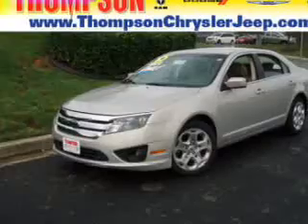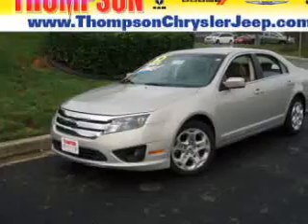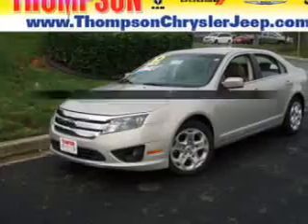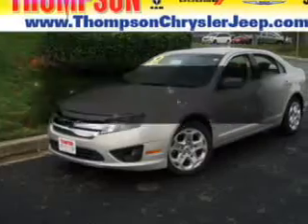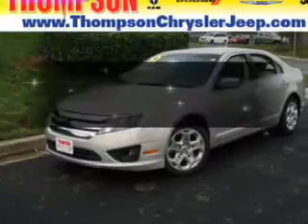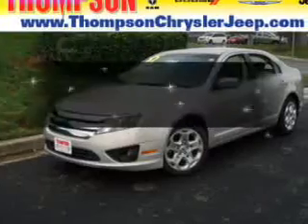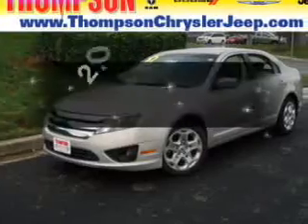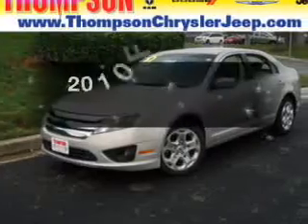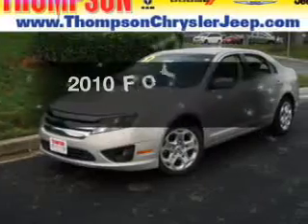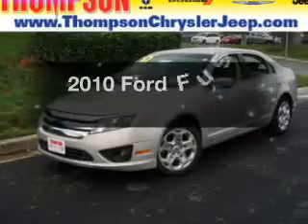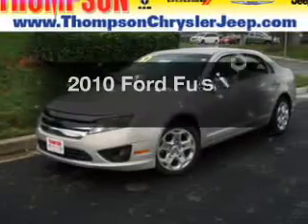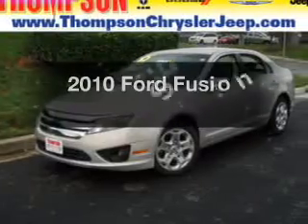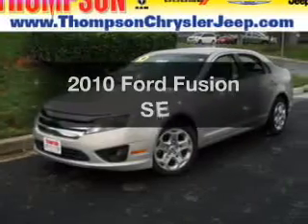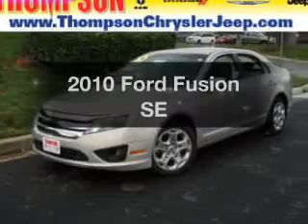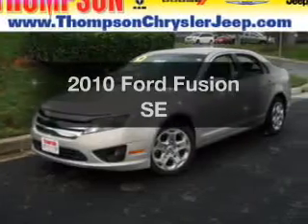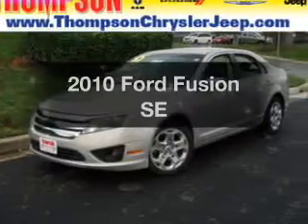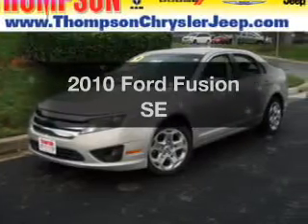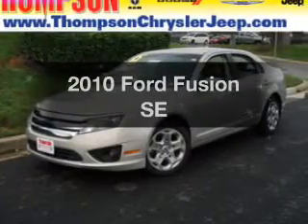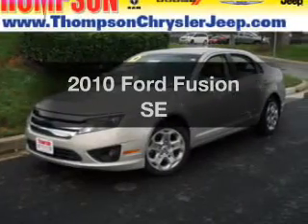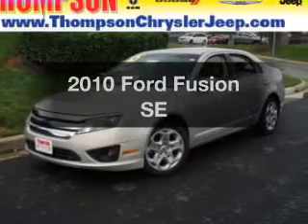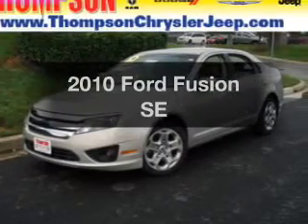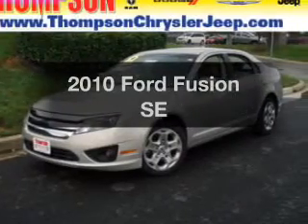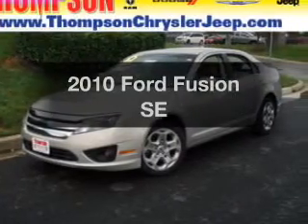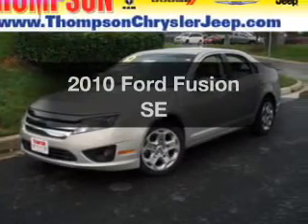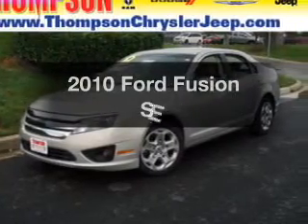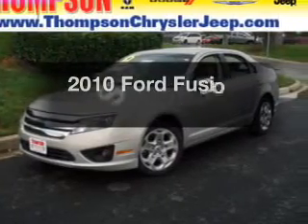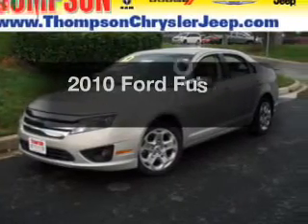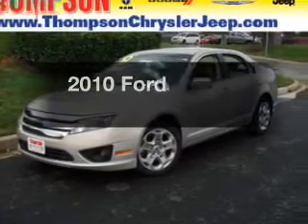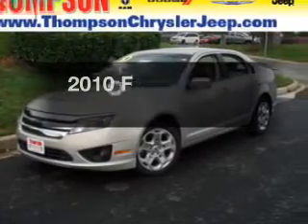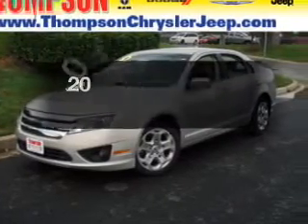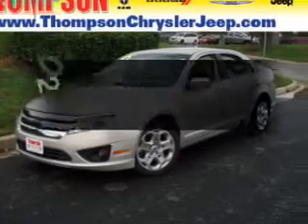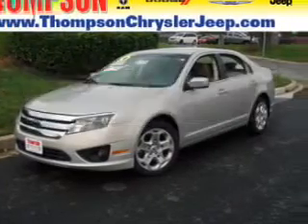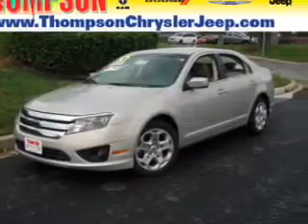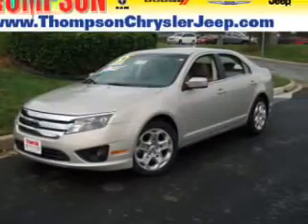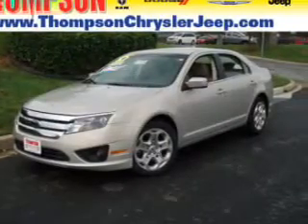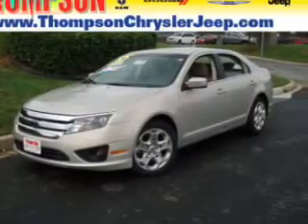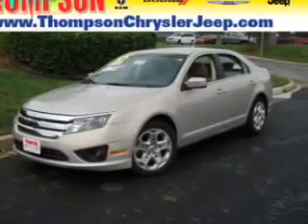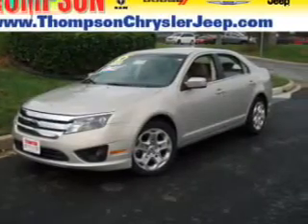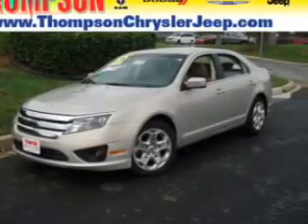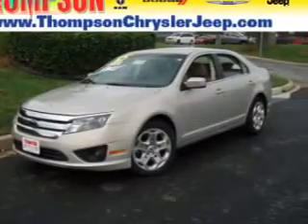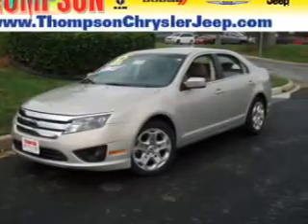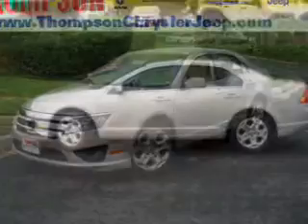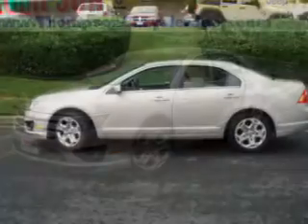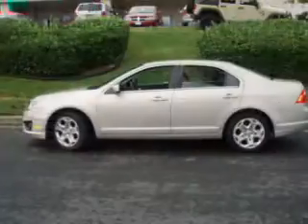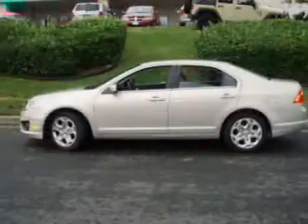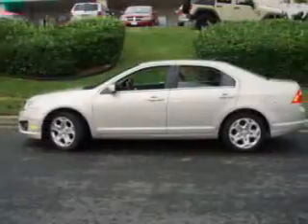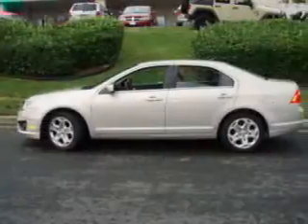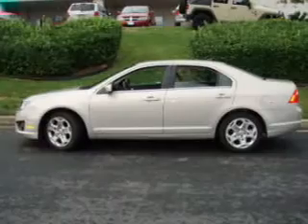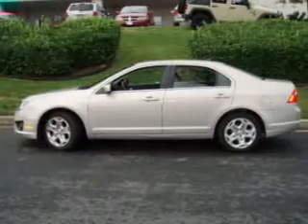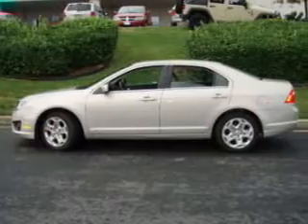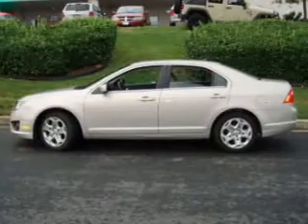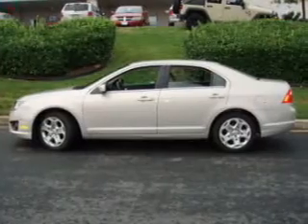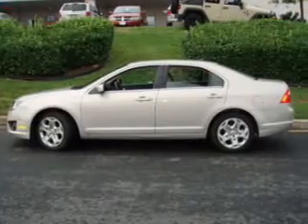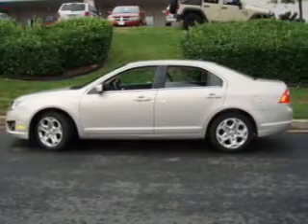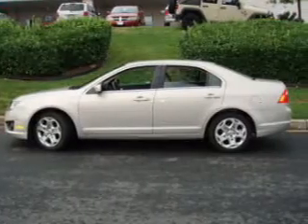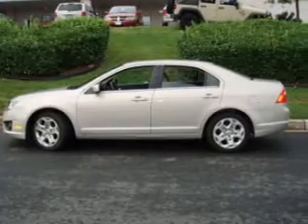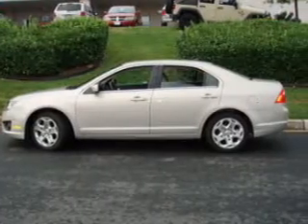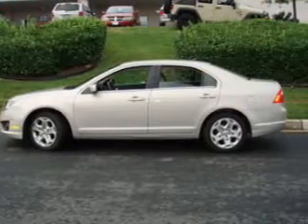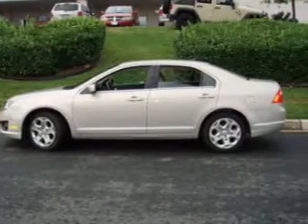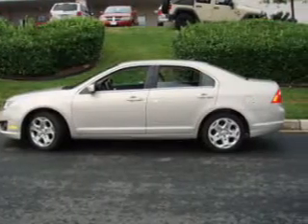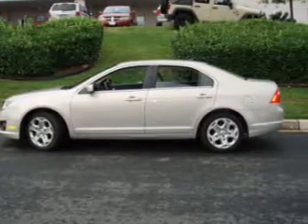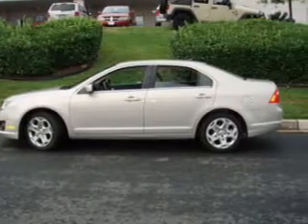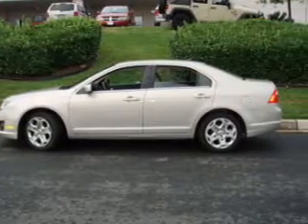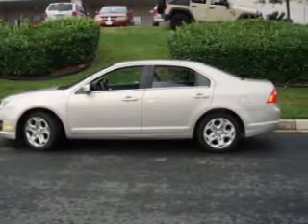Get noticed in this 2010 Ford Fusion. If you're looking for an automobile with great attributes, look no further.